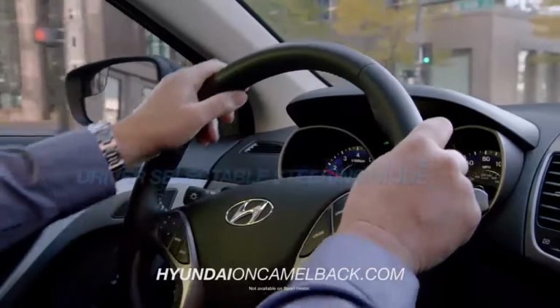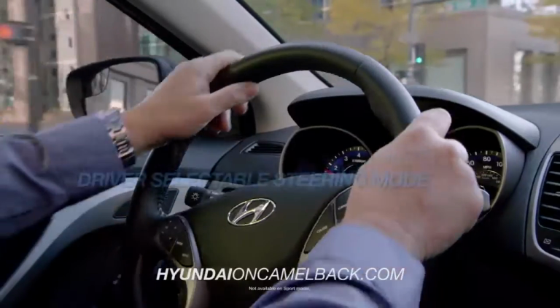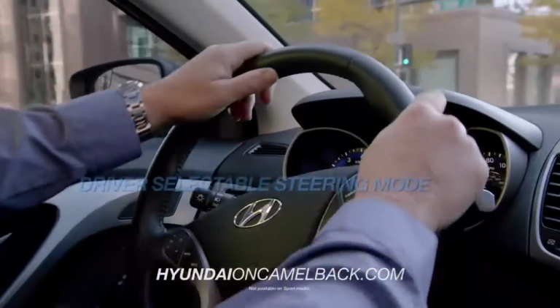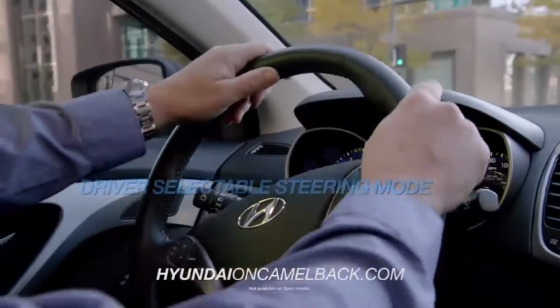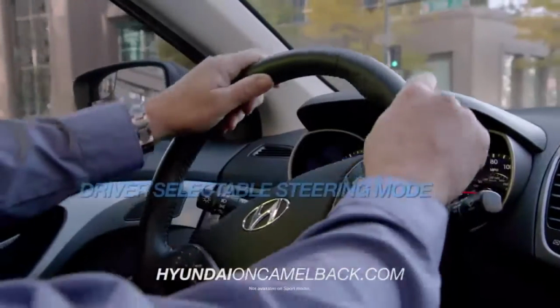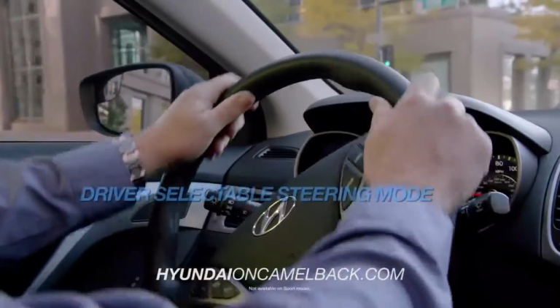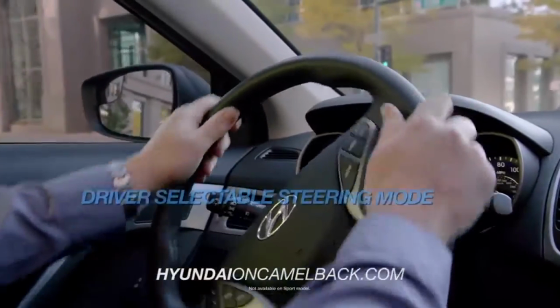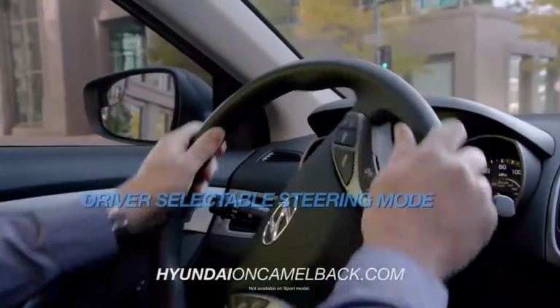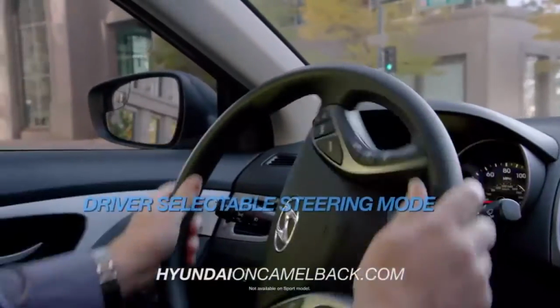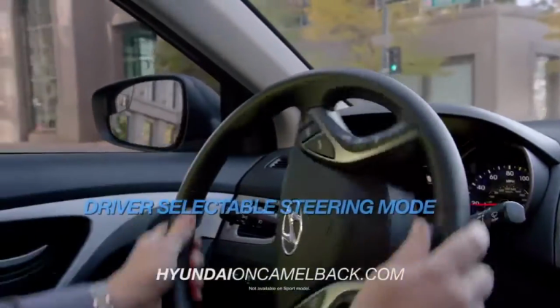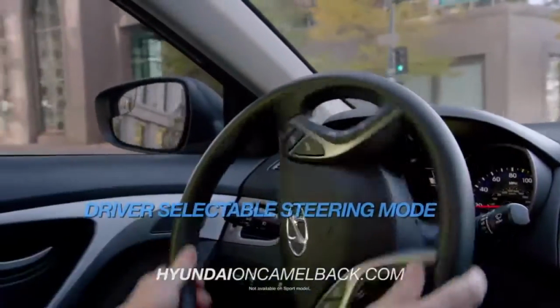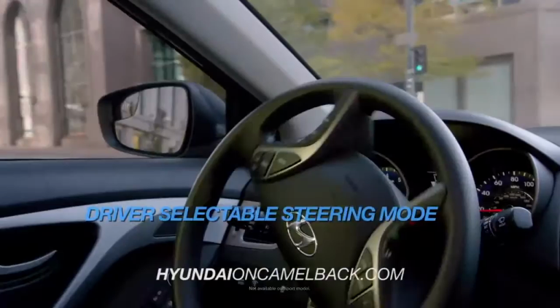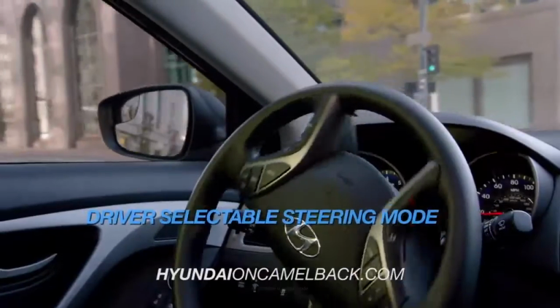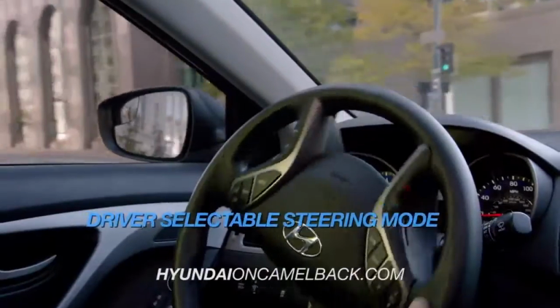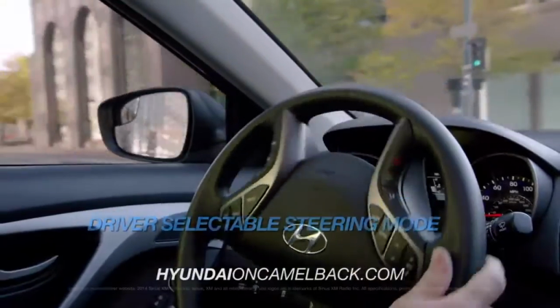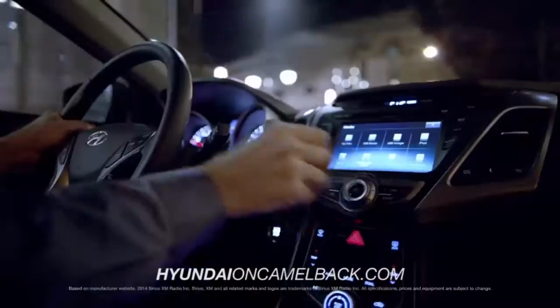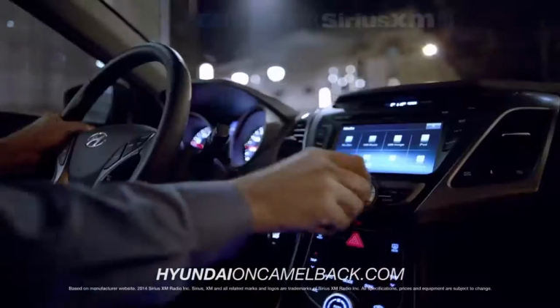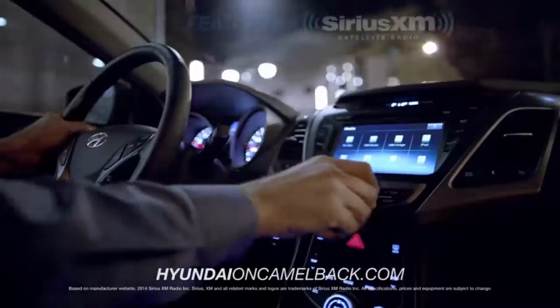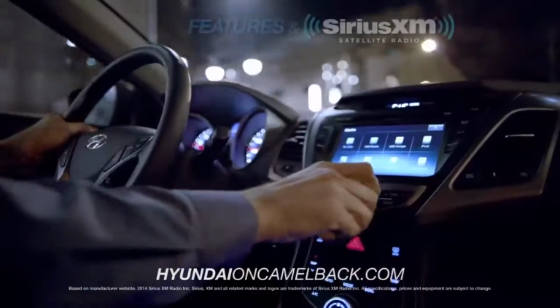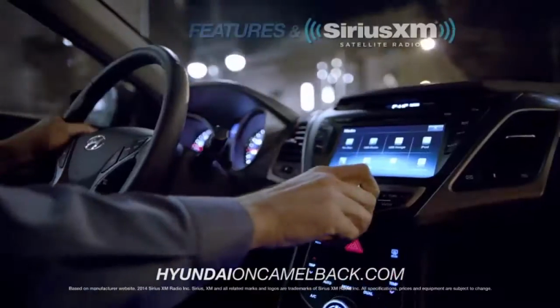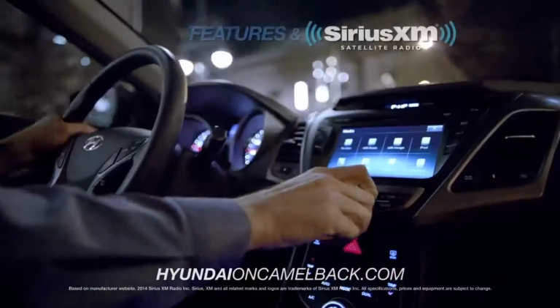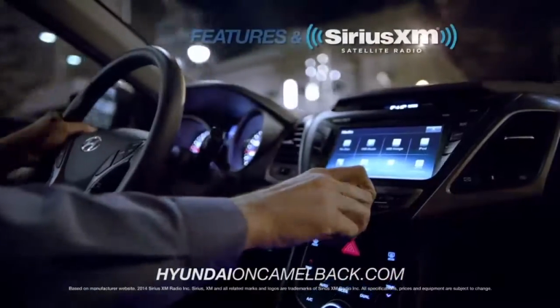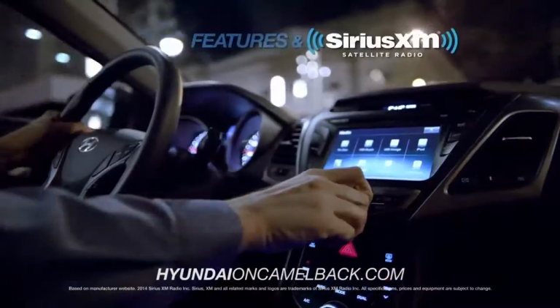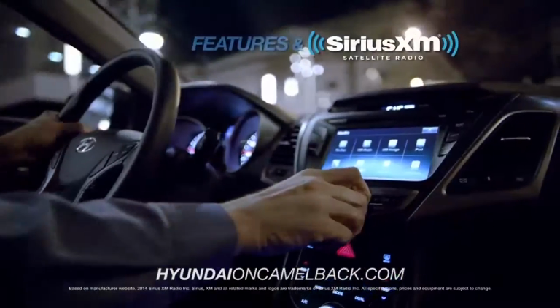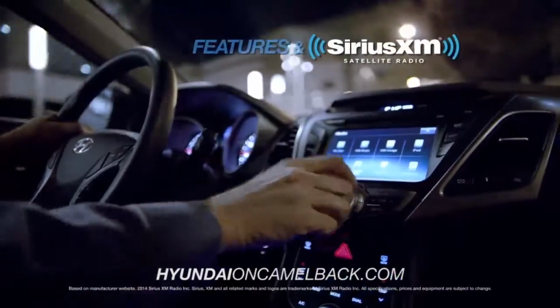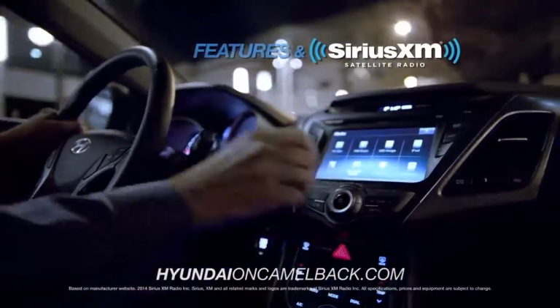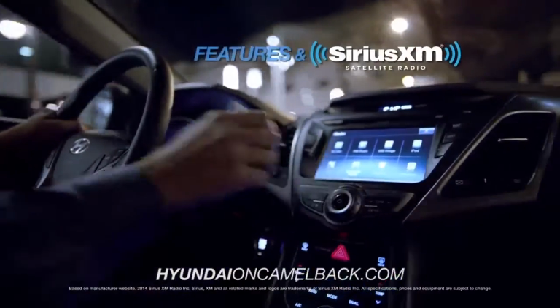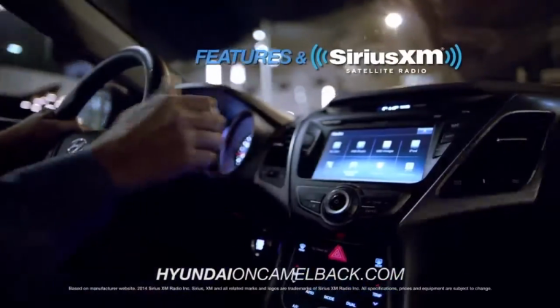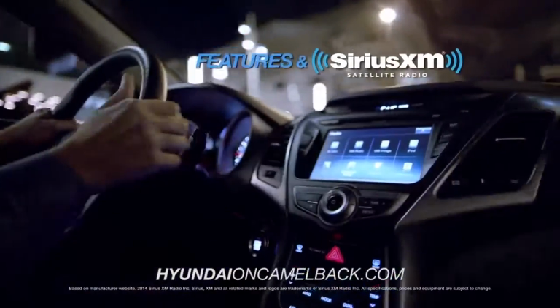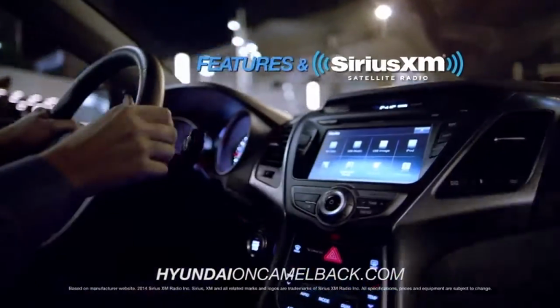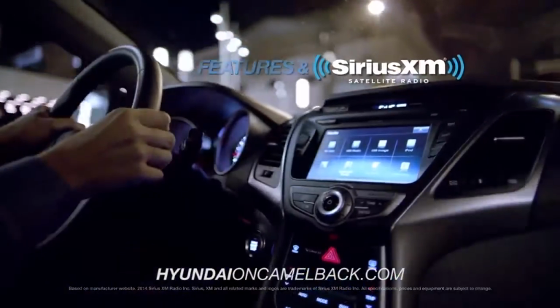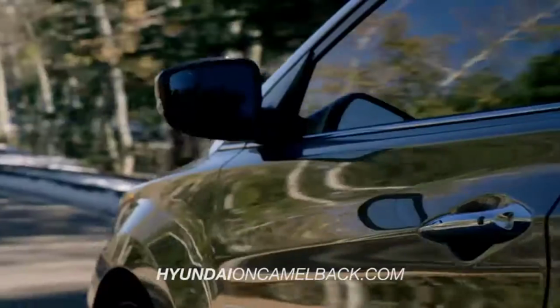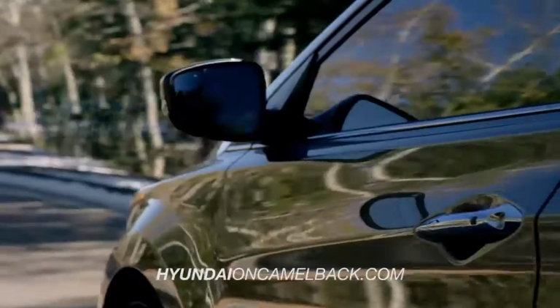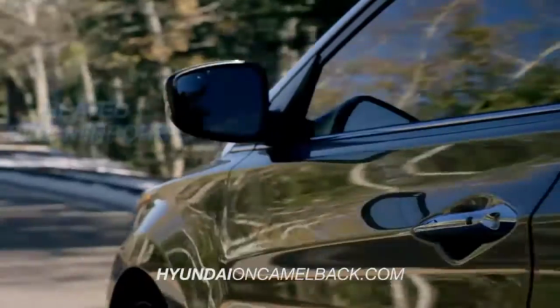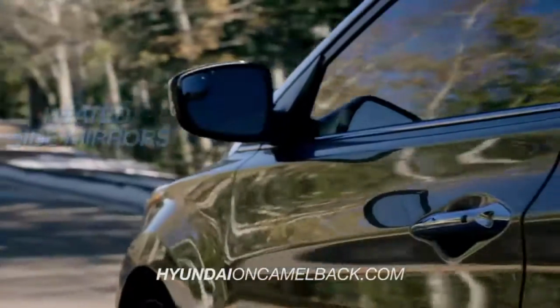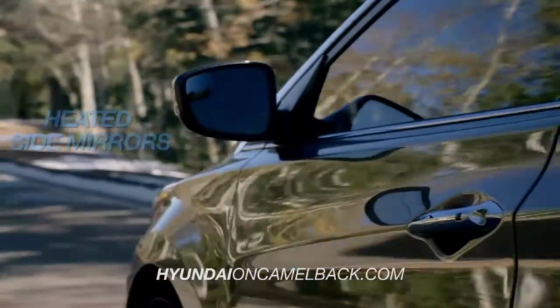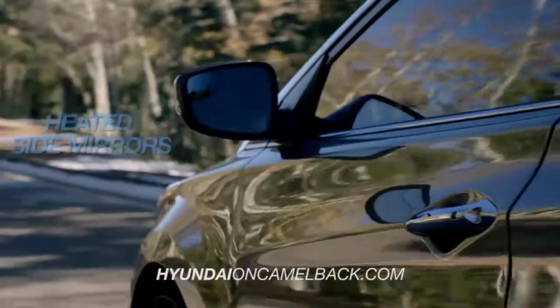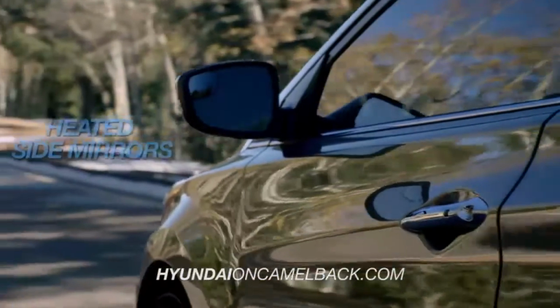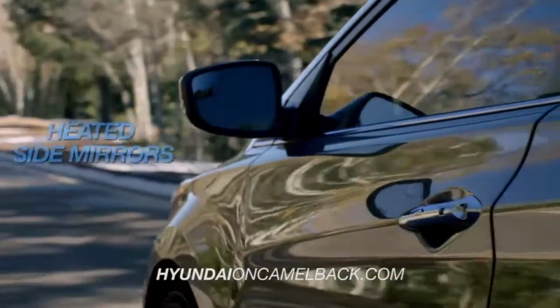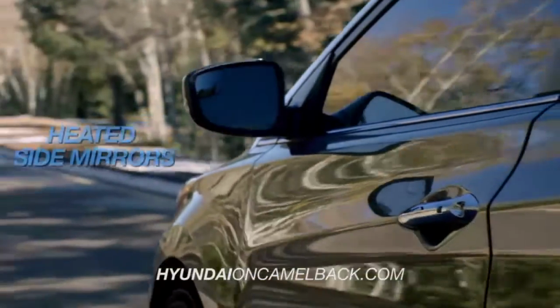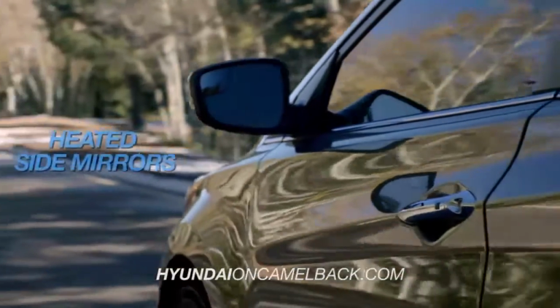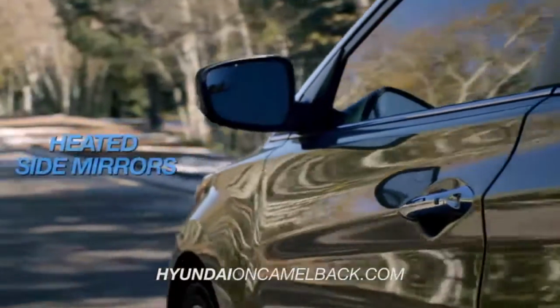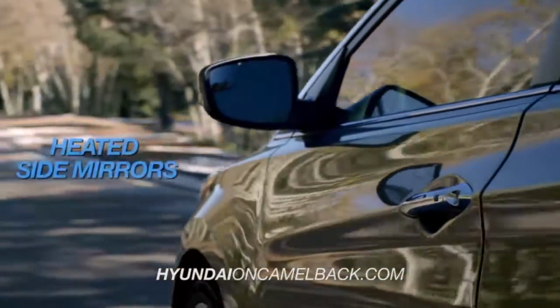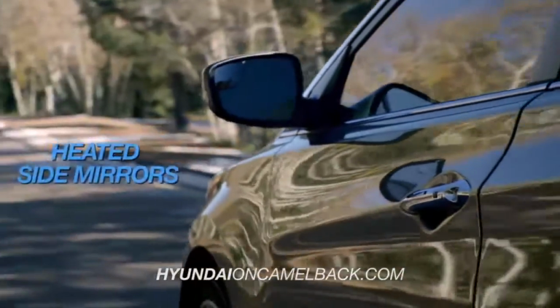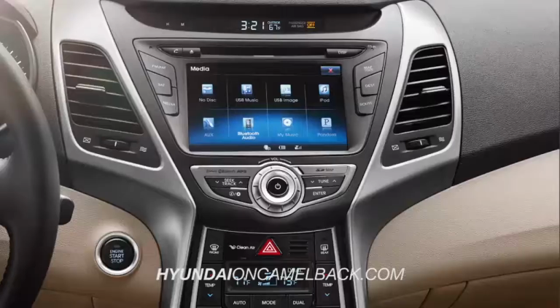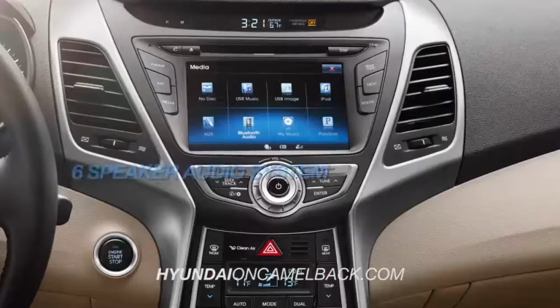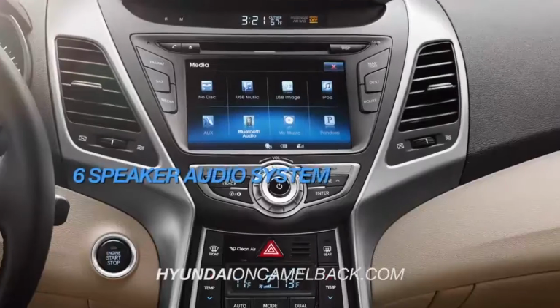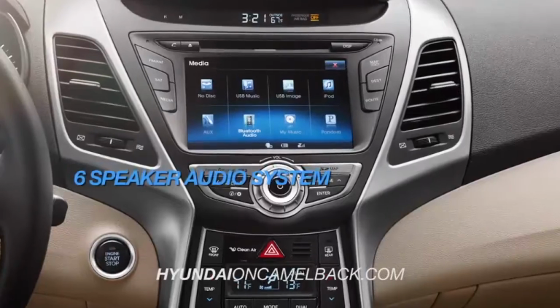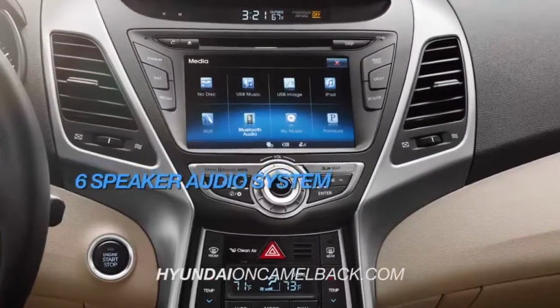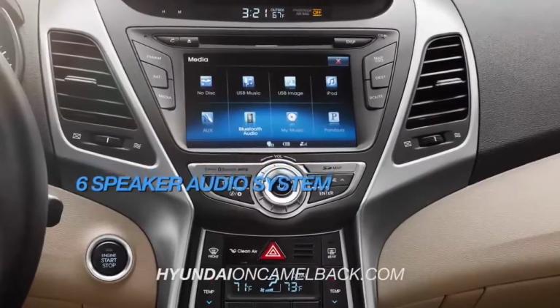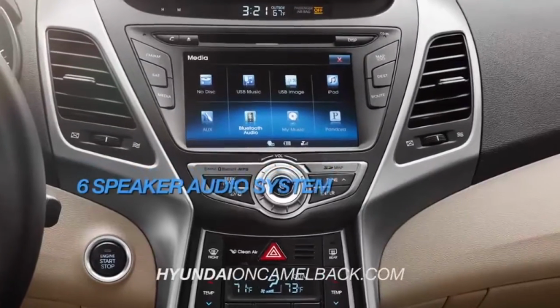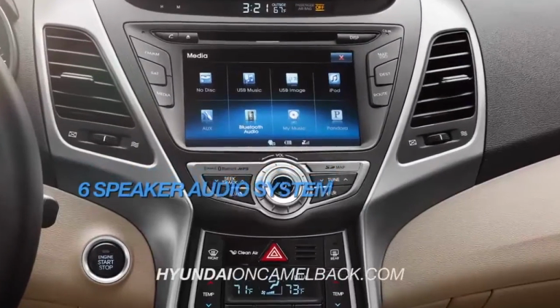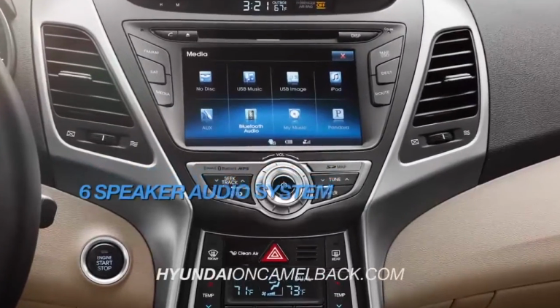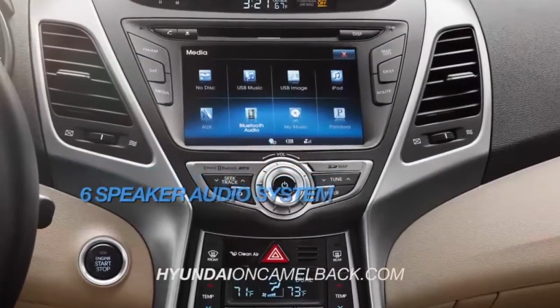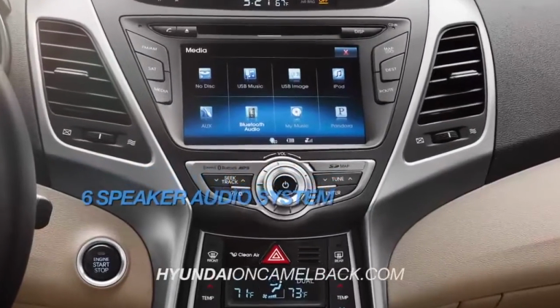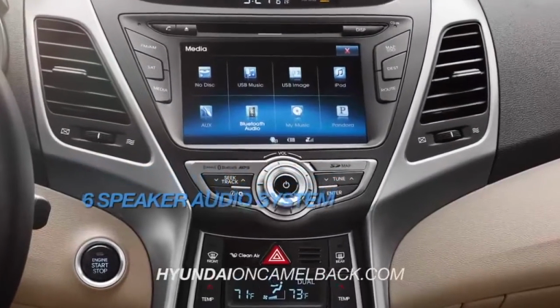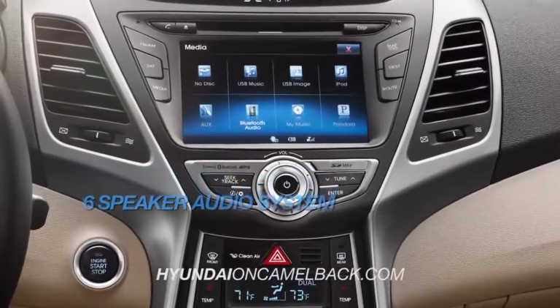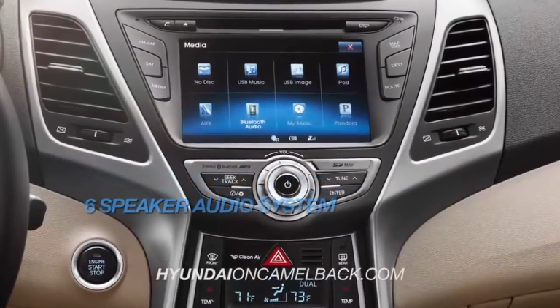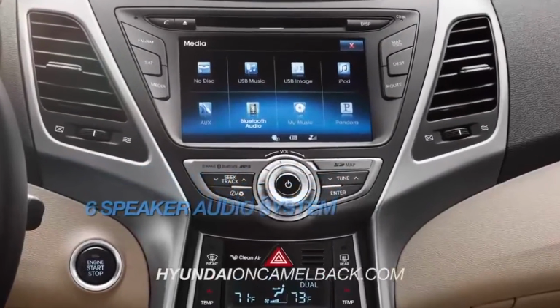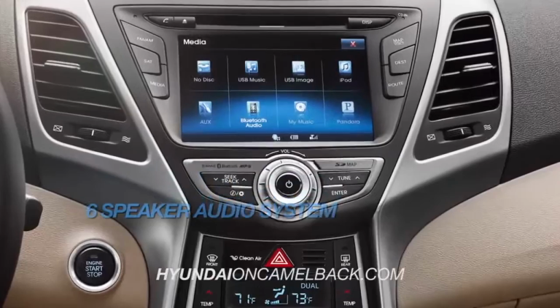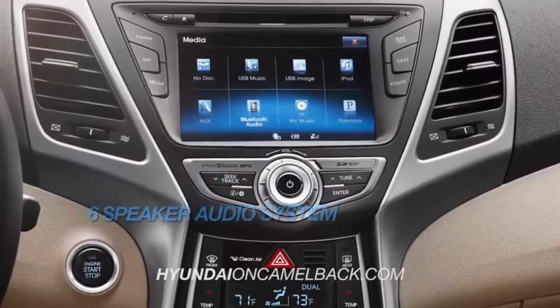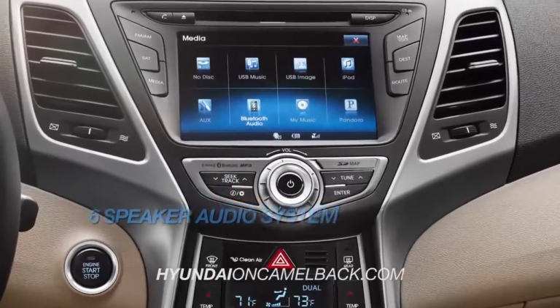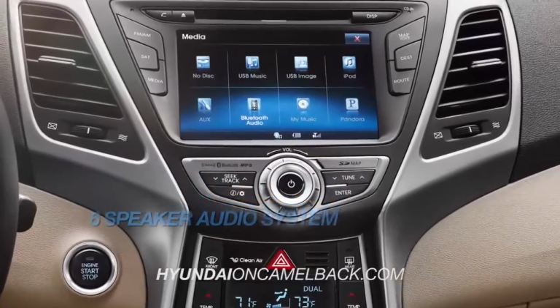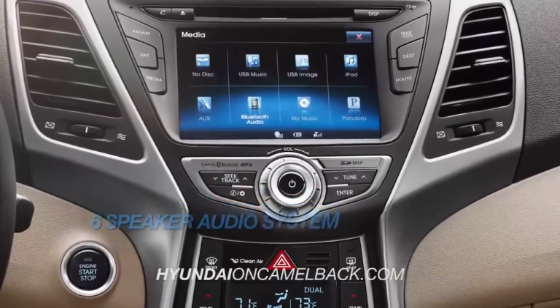Driver-selectable steering mode, Sirius XM radio, heated side mirrors, and a 6-speaker audio system.